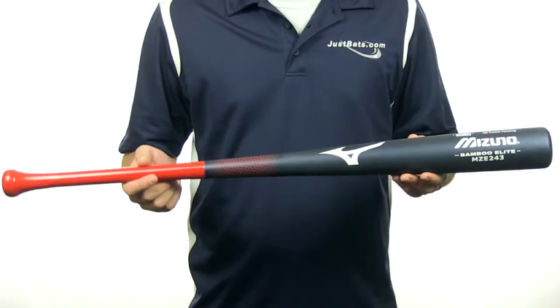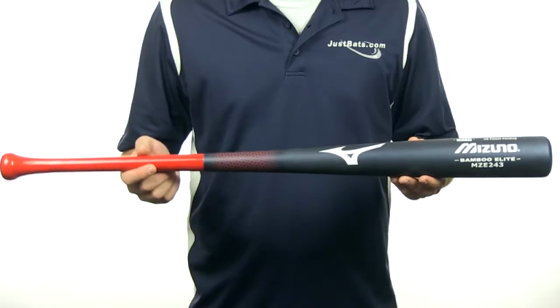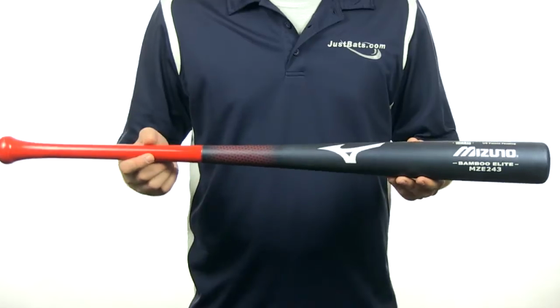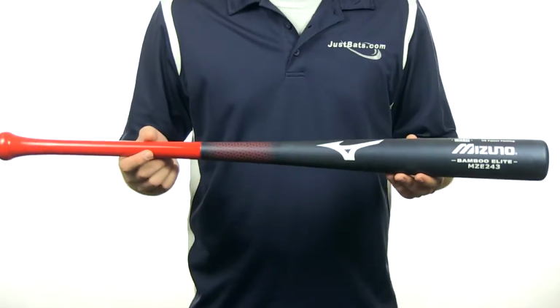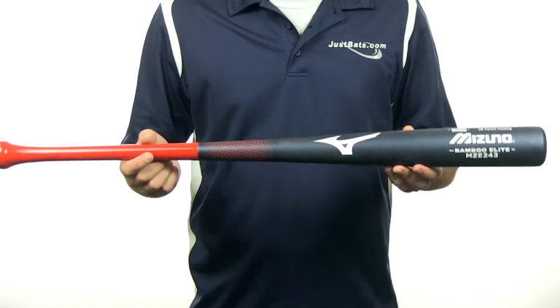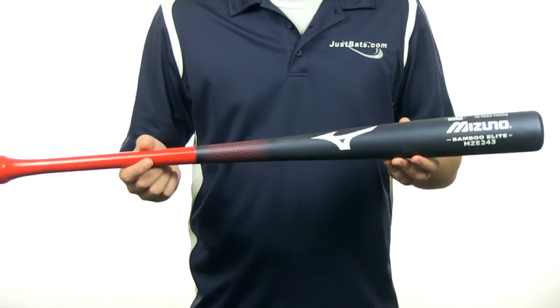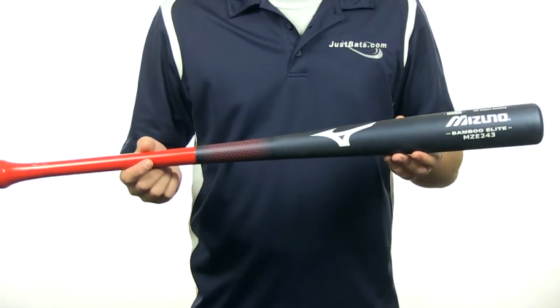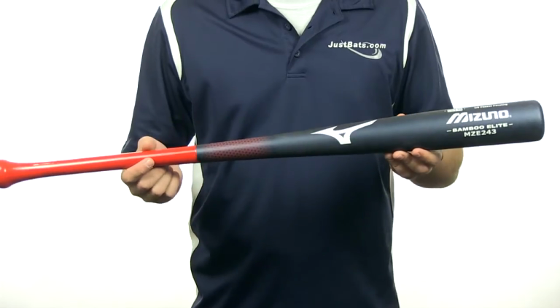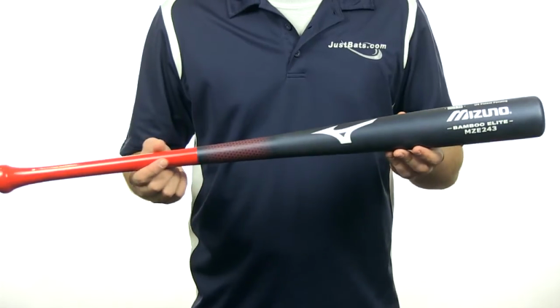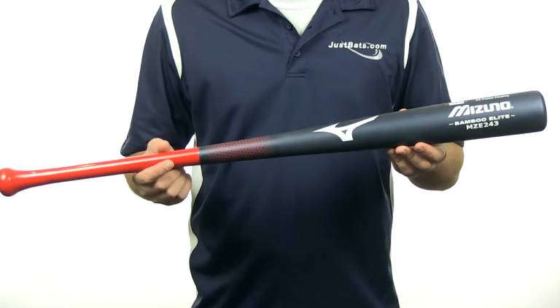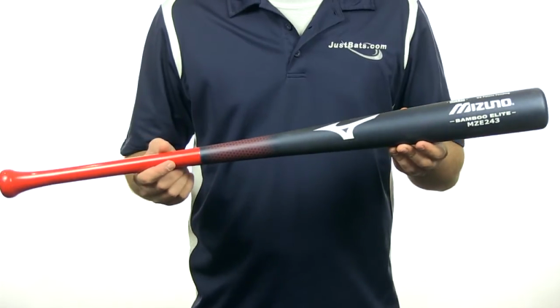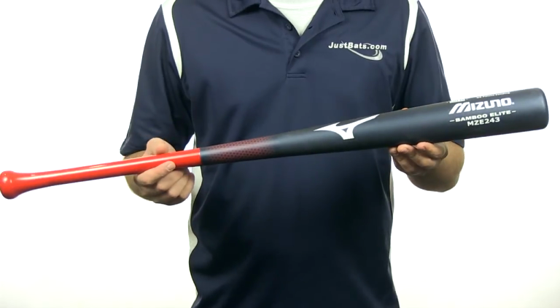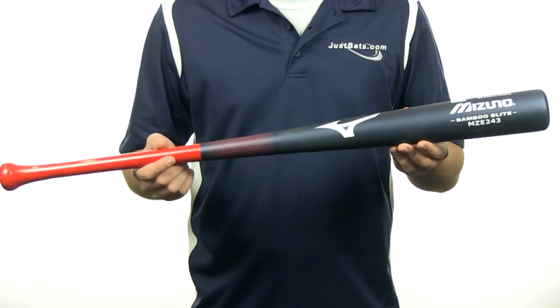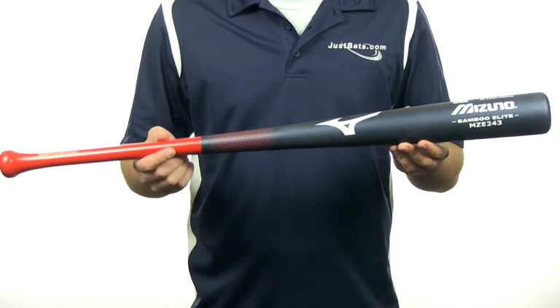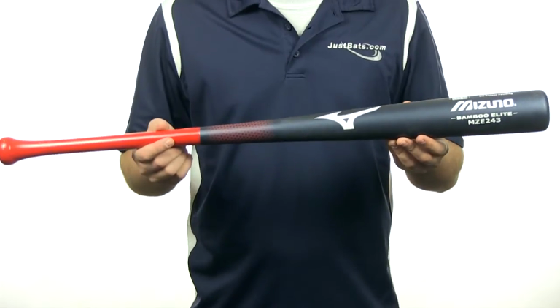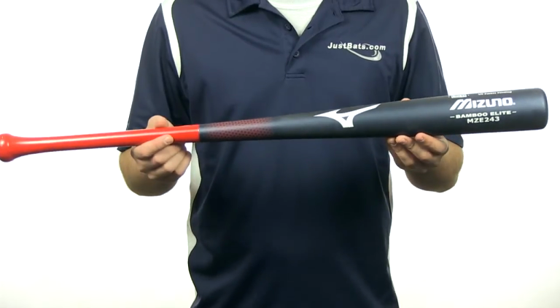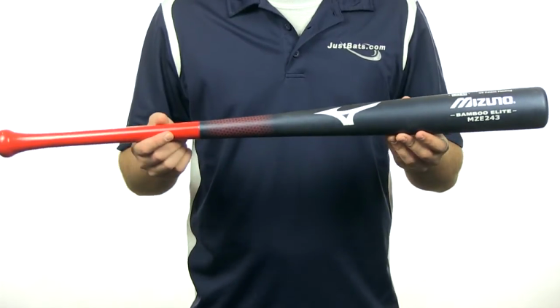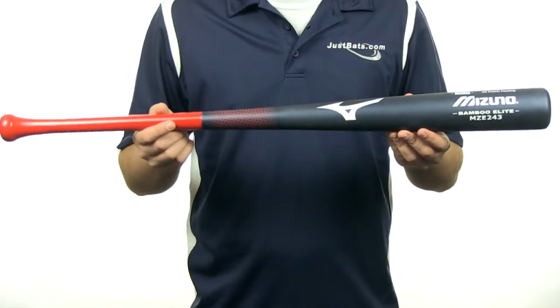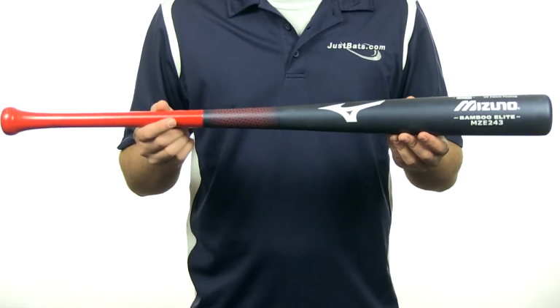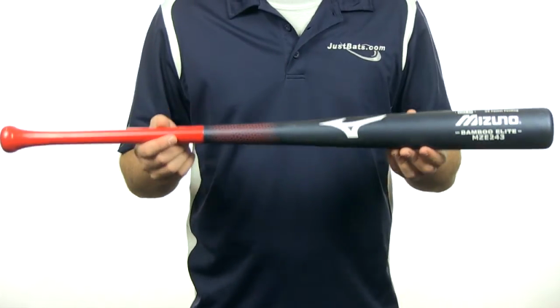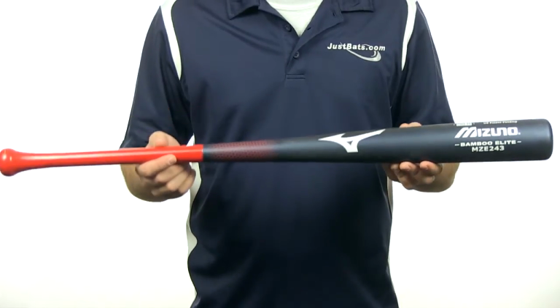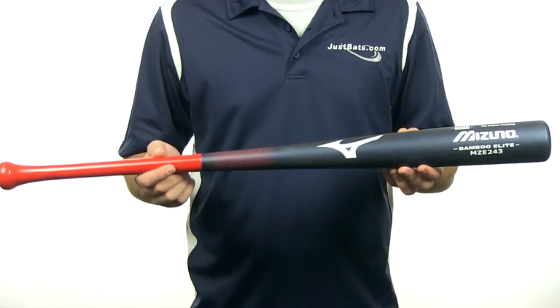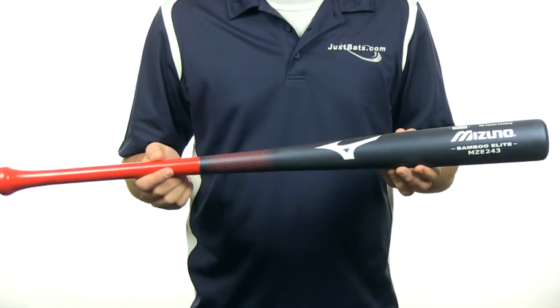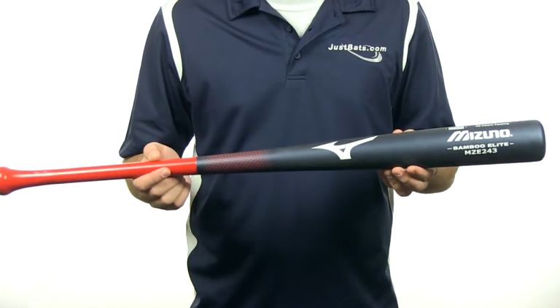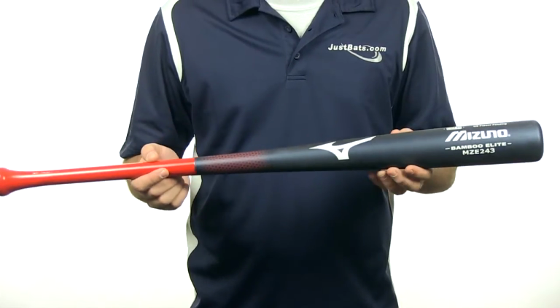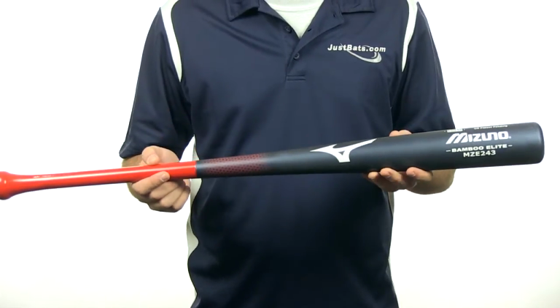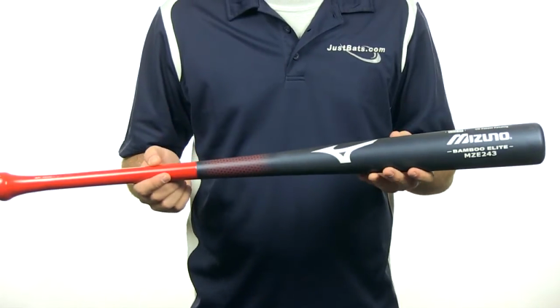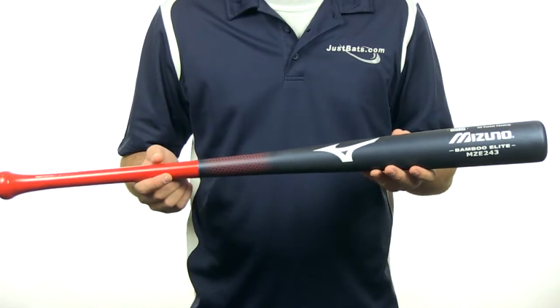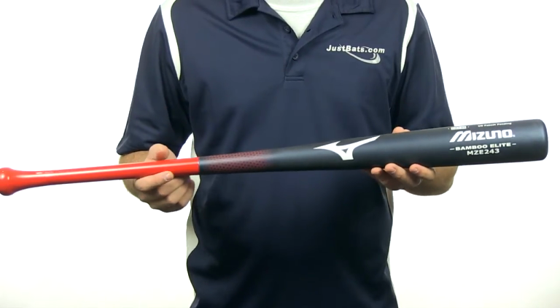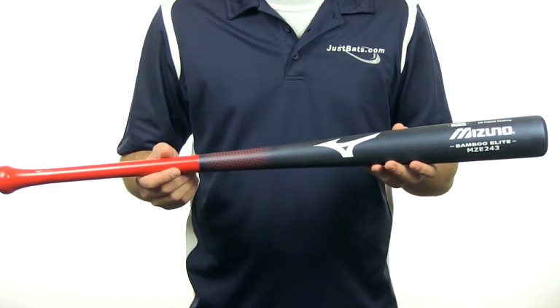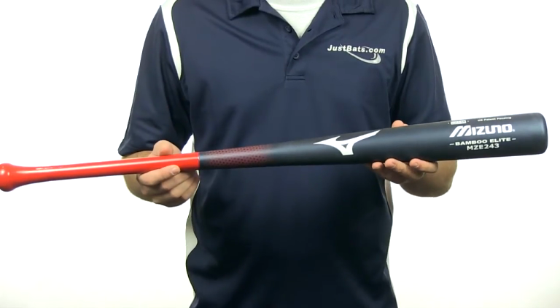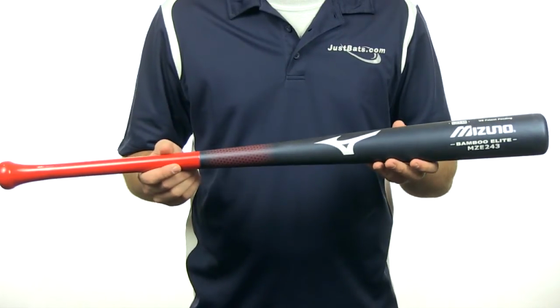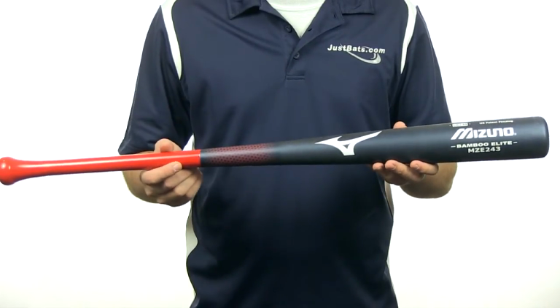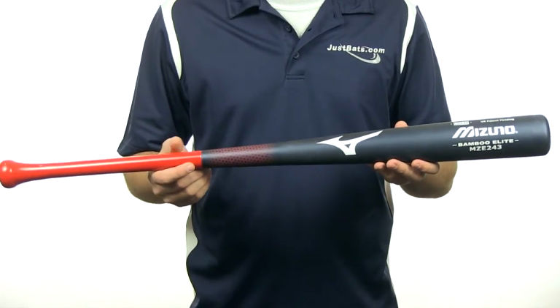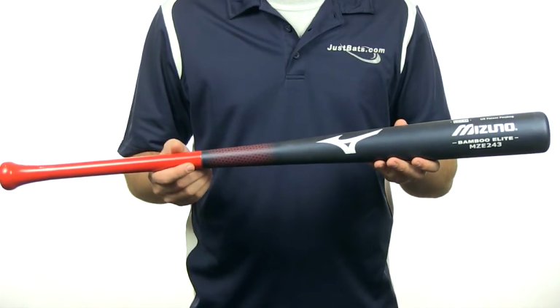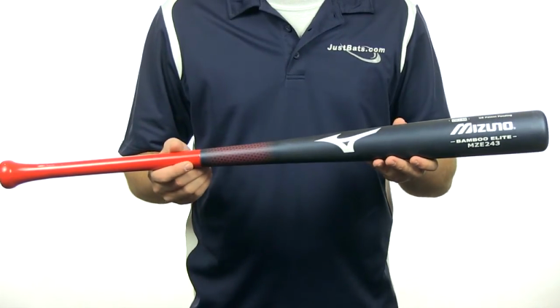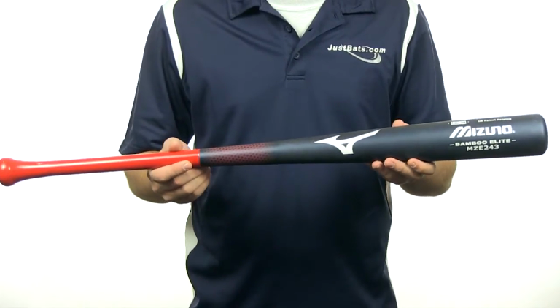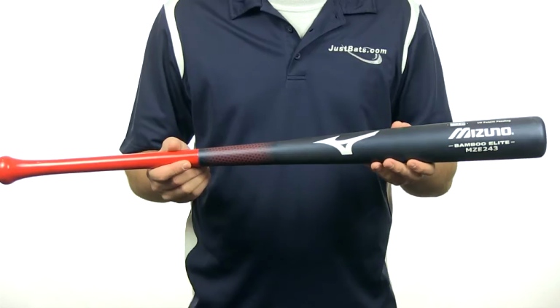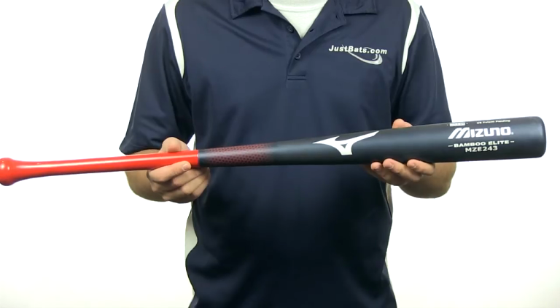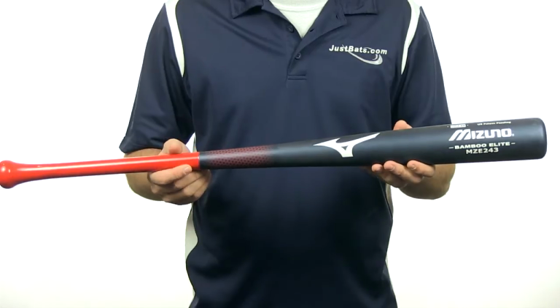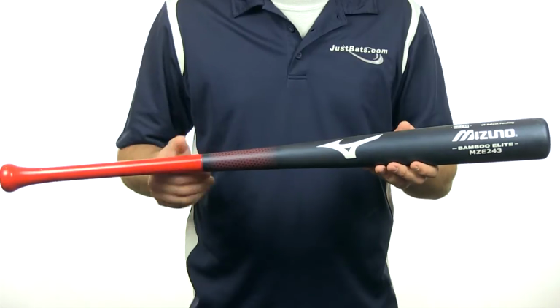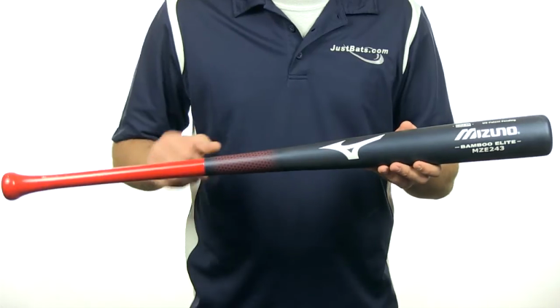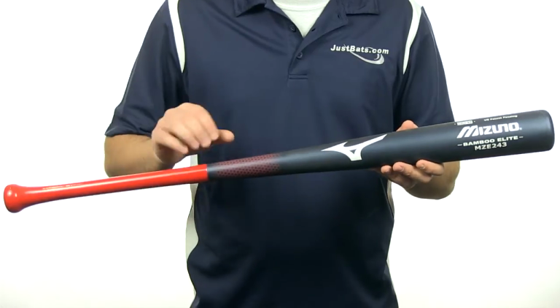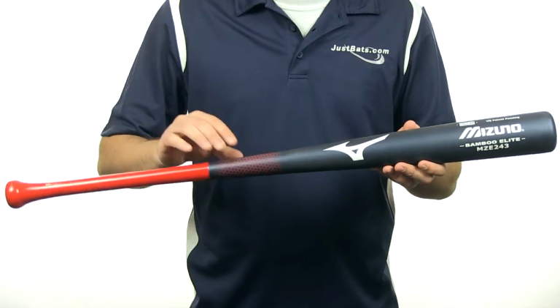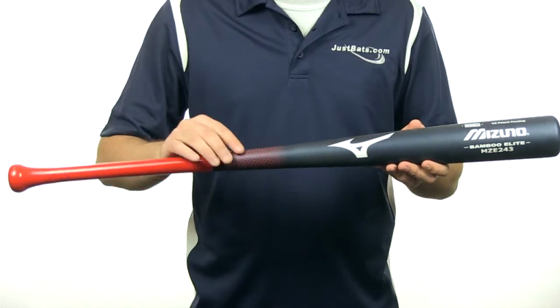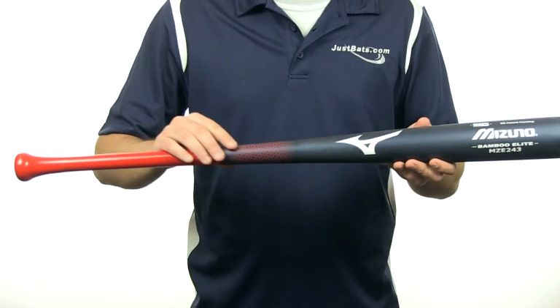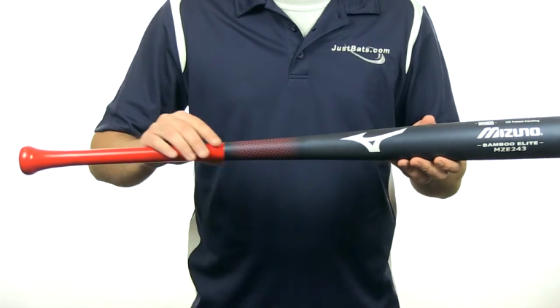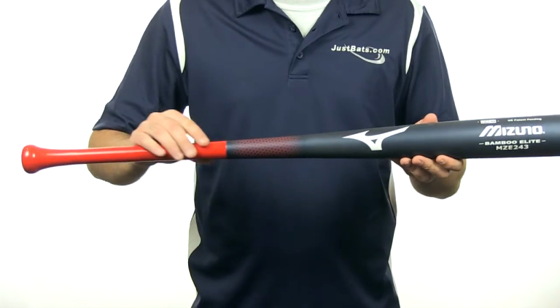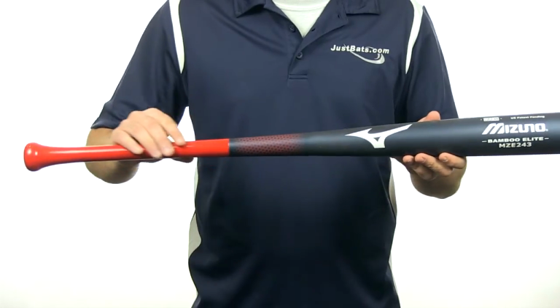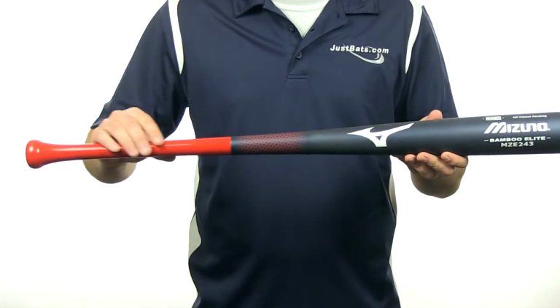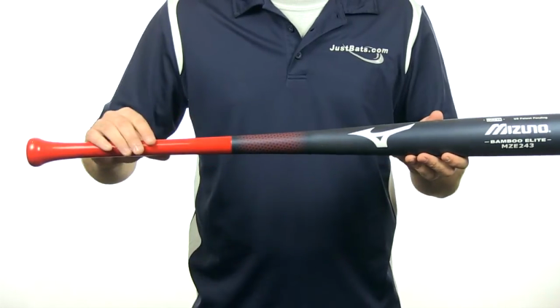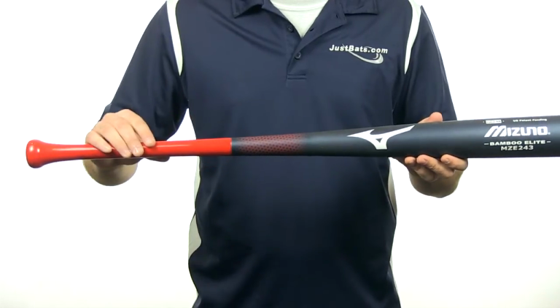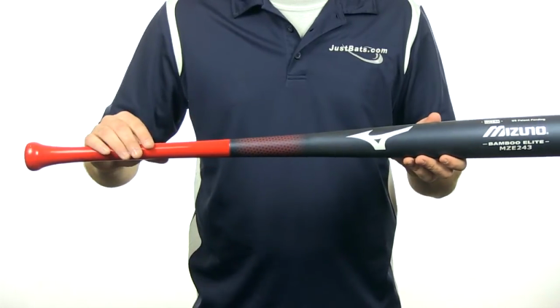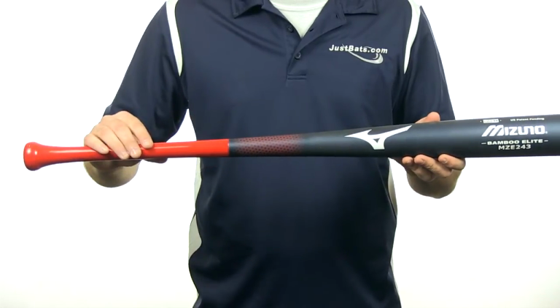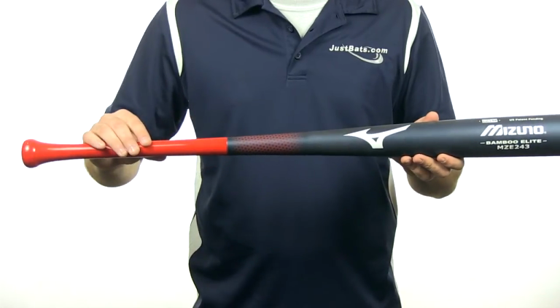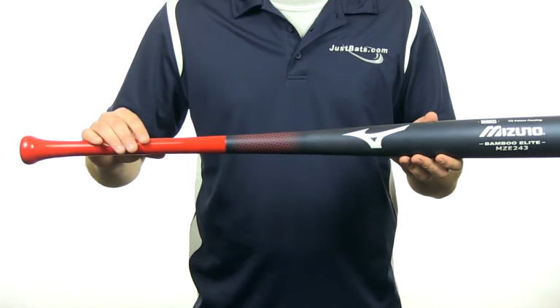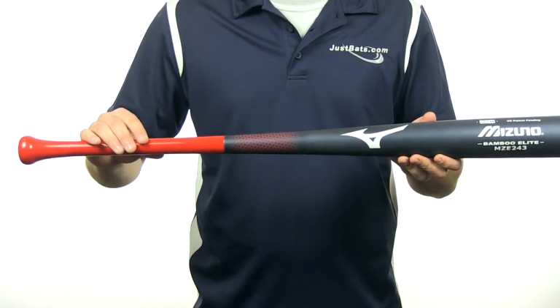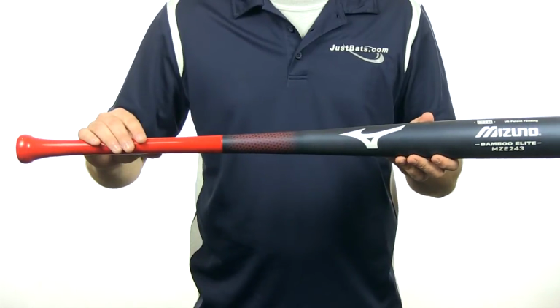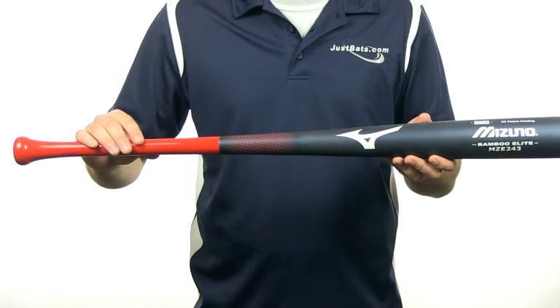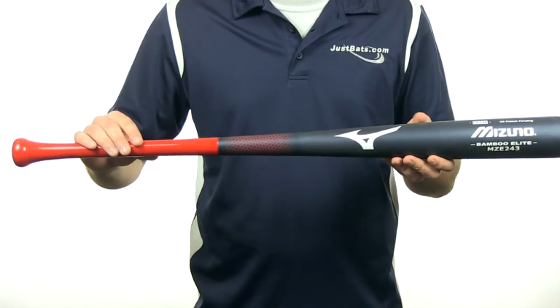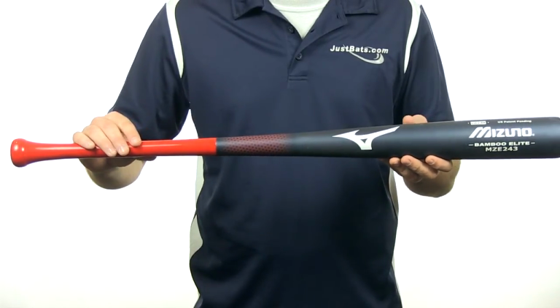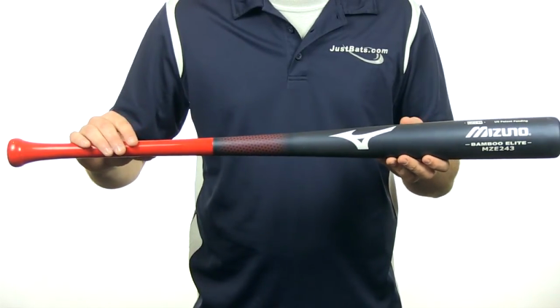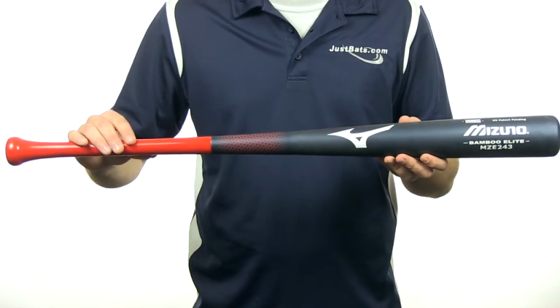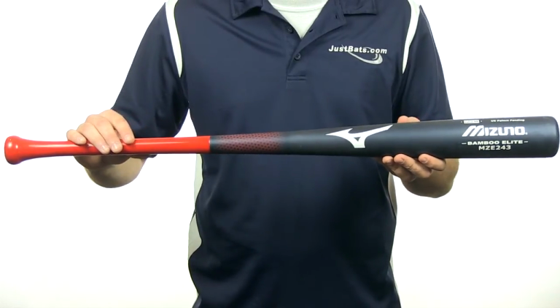This bamboo bat right here is almost a hybrid design. It has a bamboo wood barrel with a glass fiber composite handle for extreme durability.